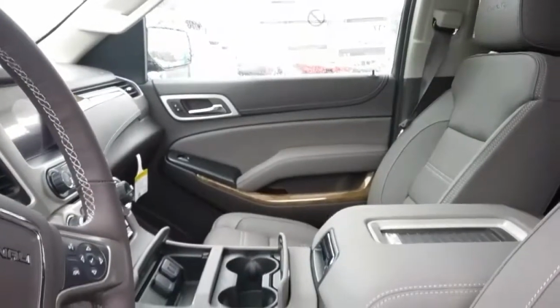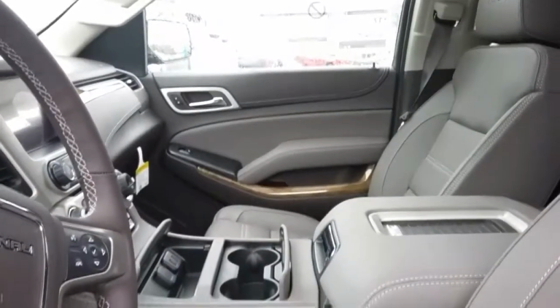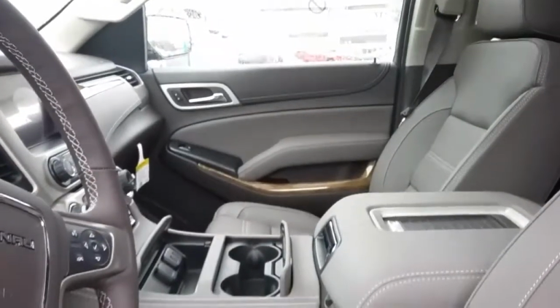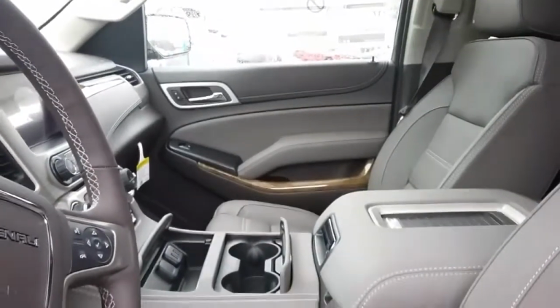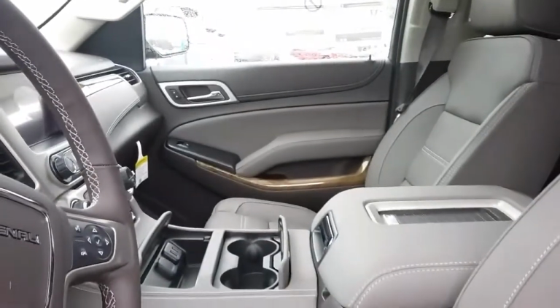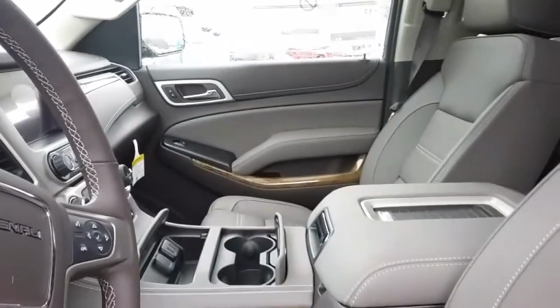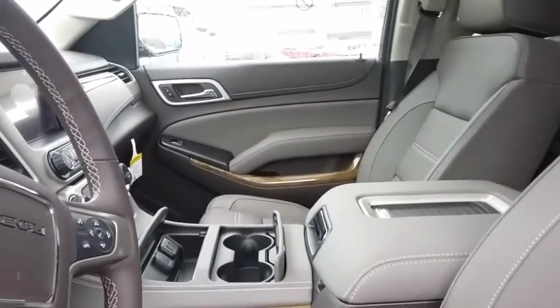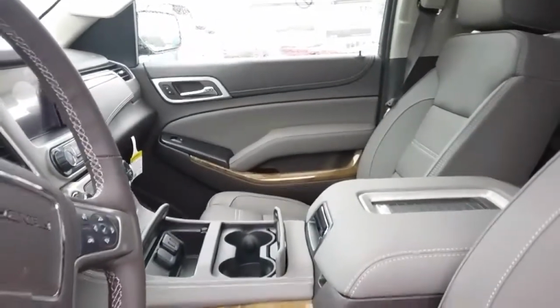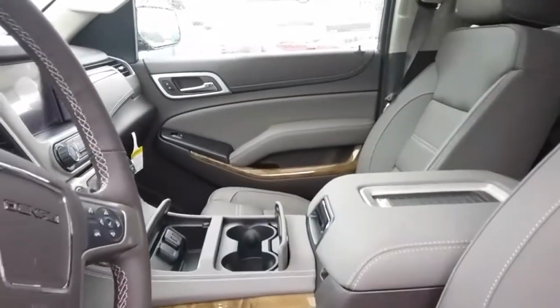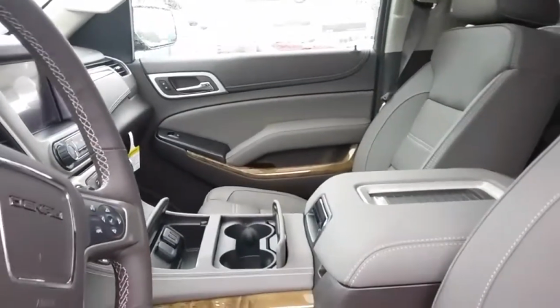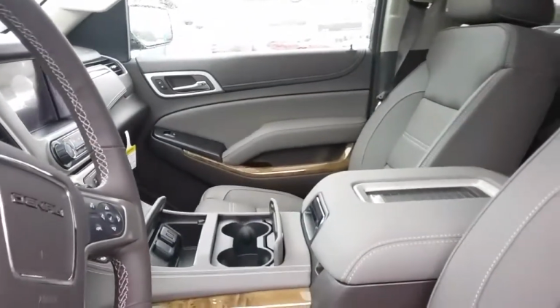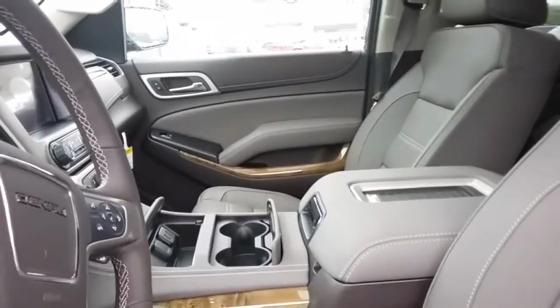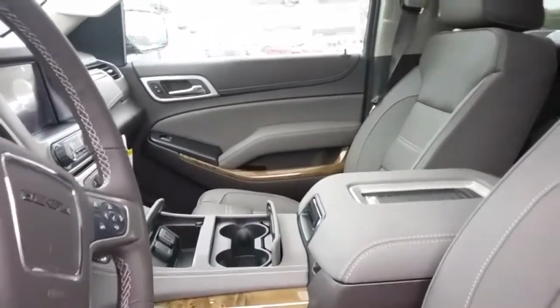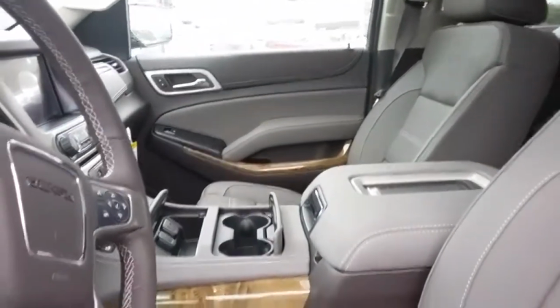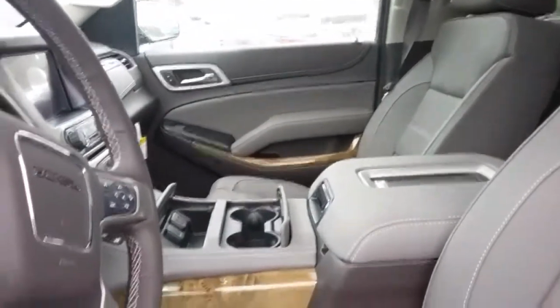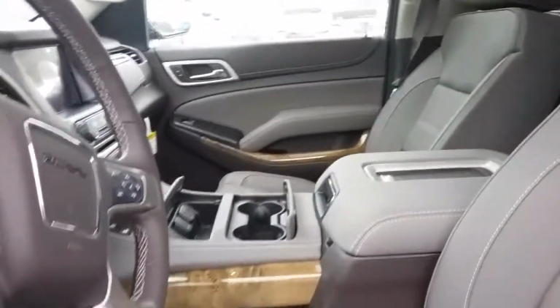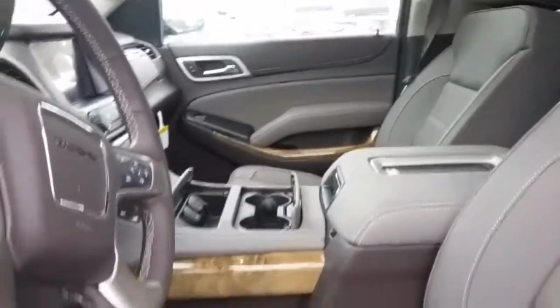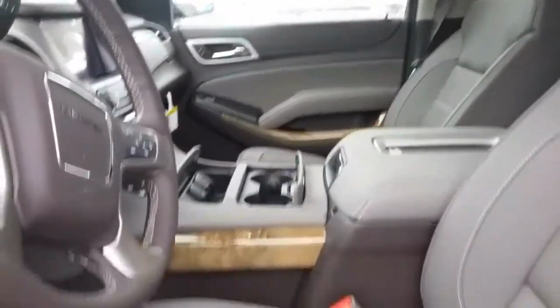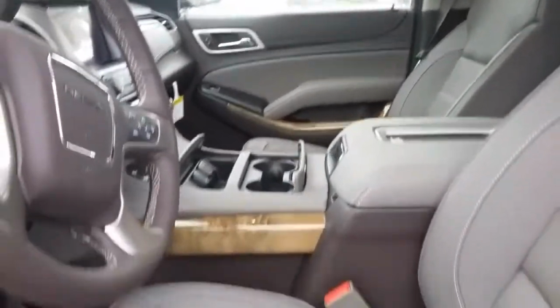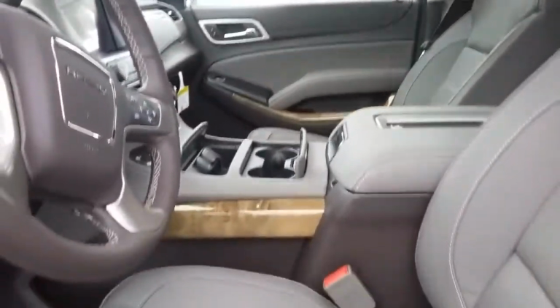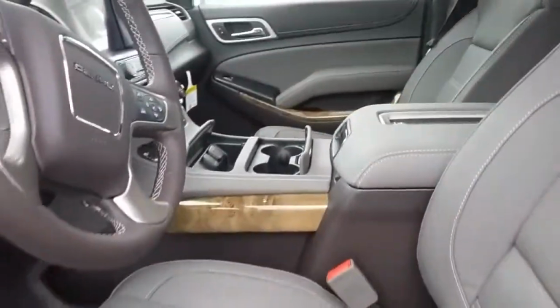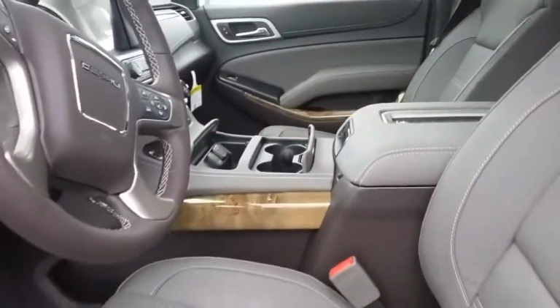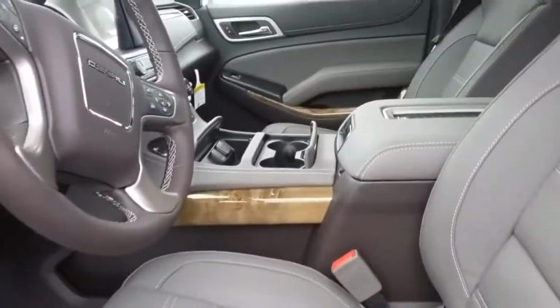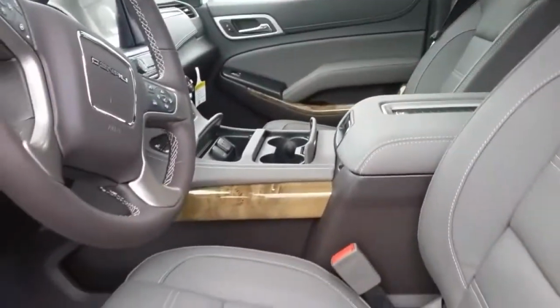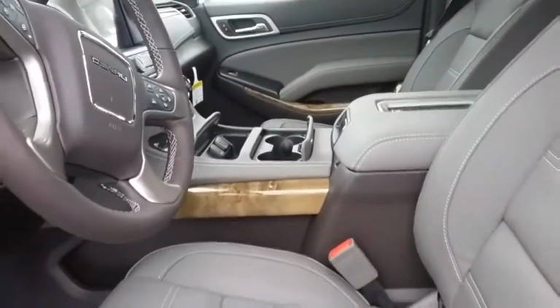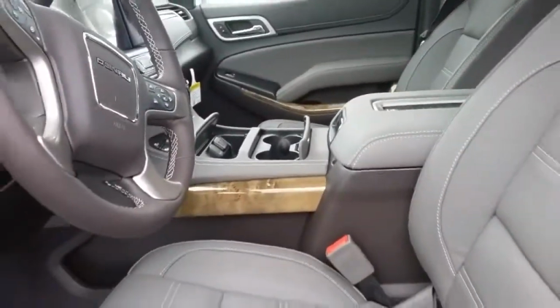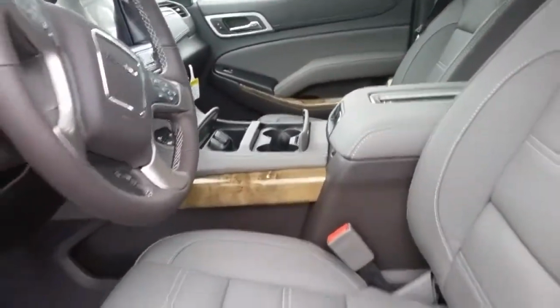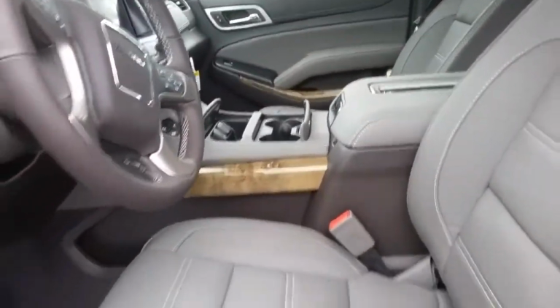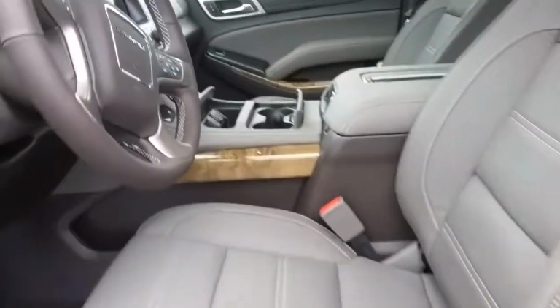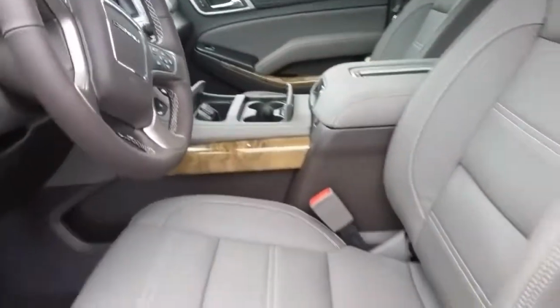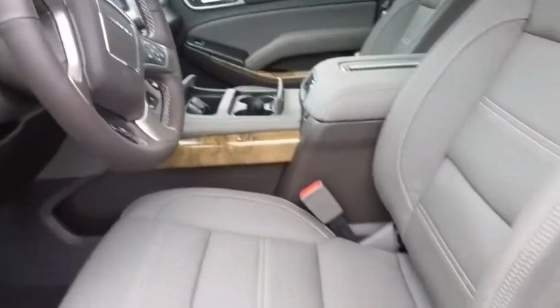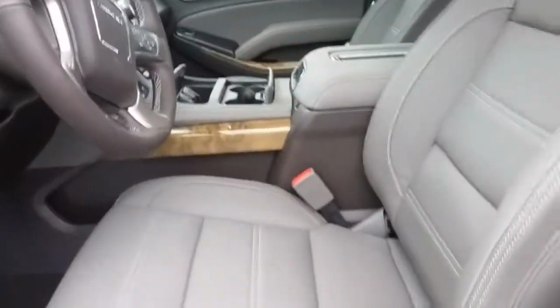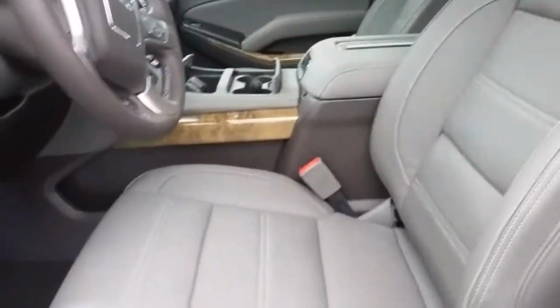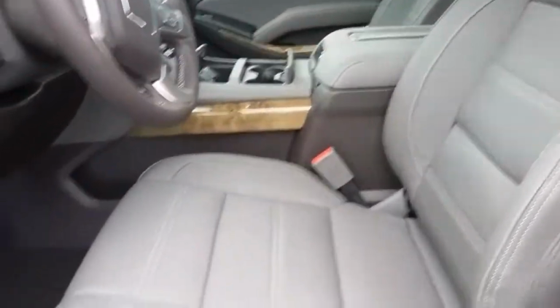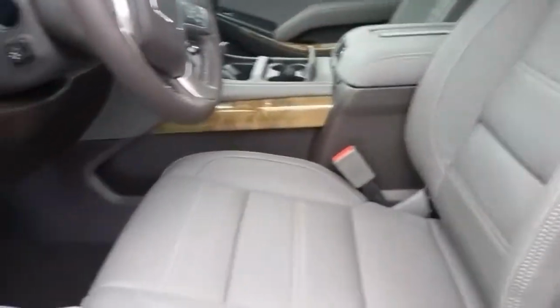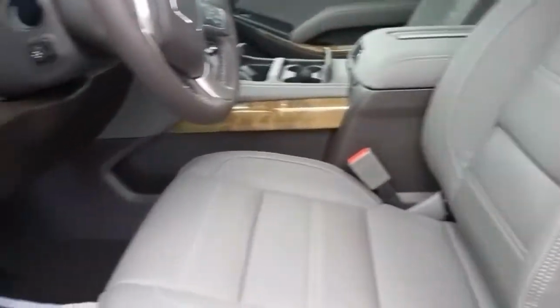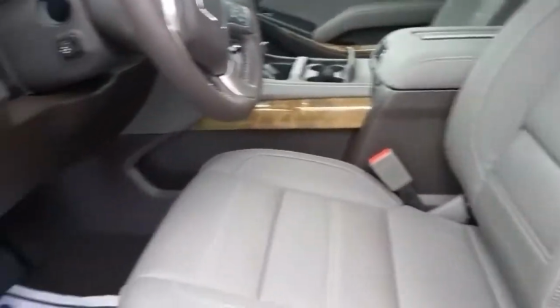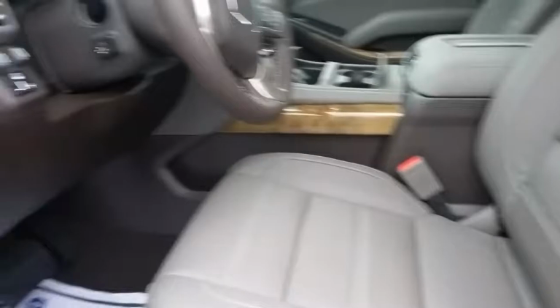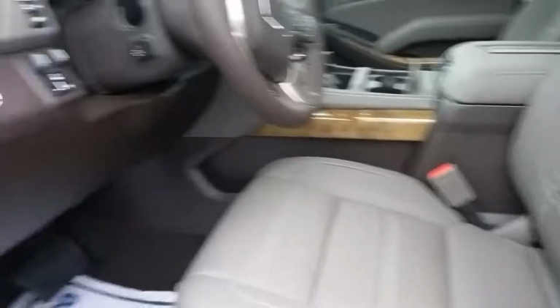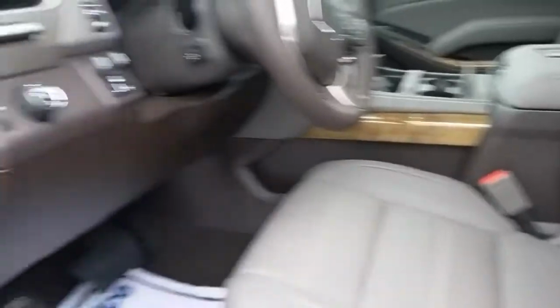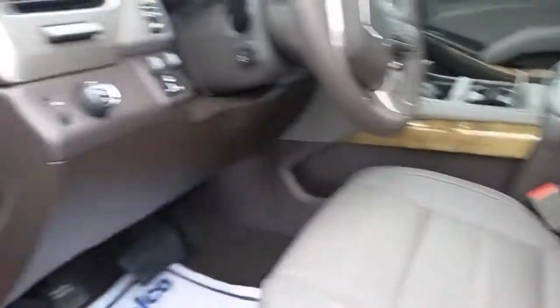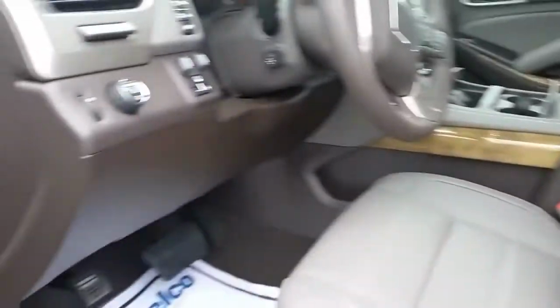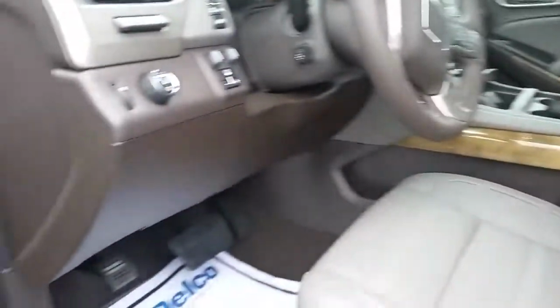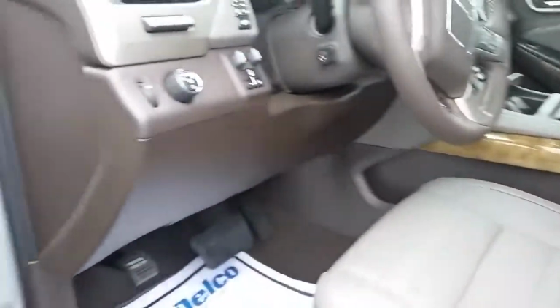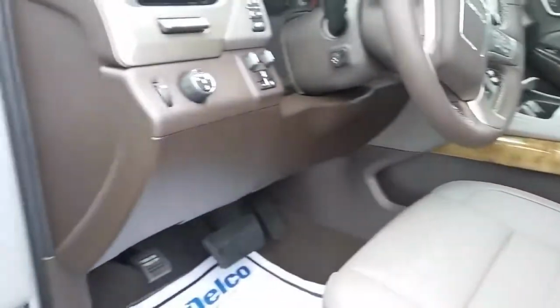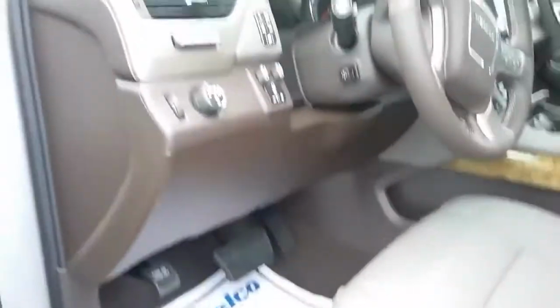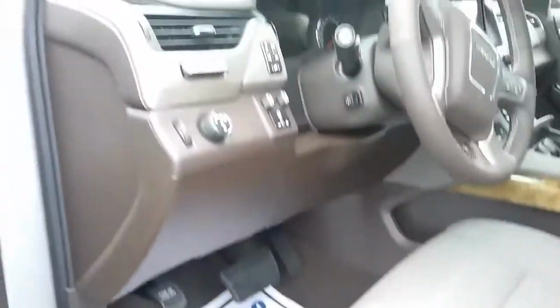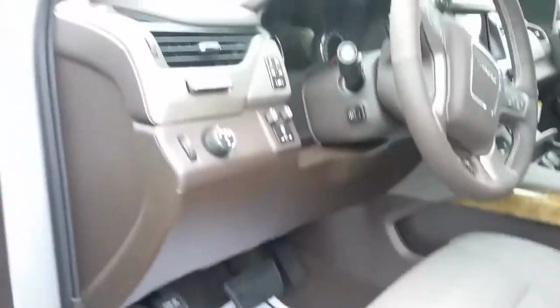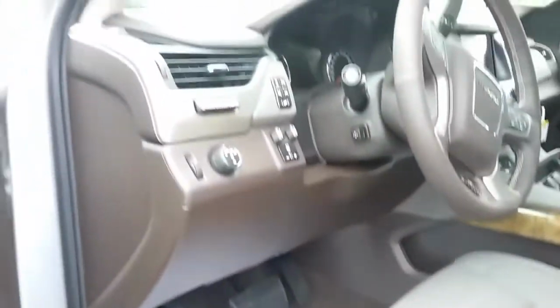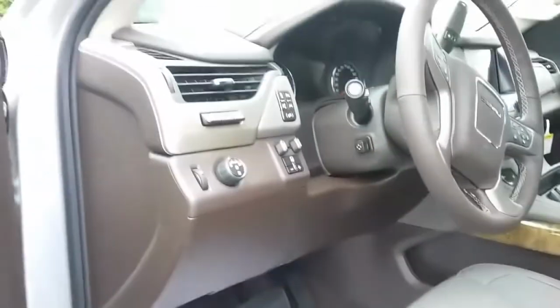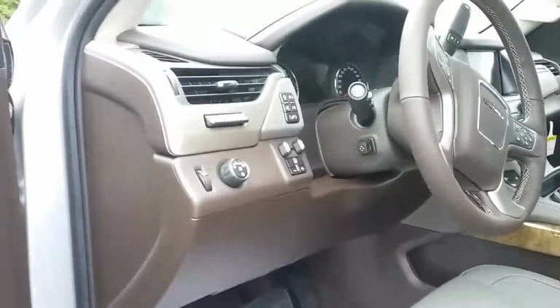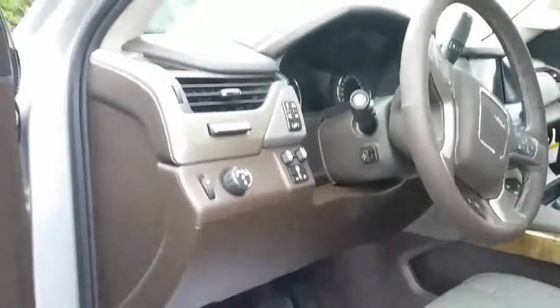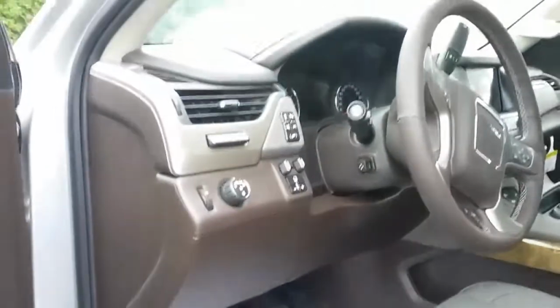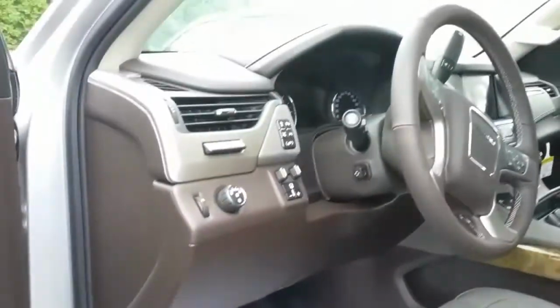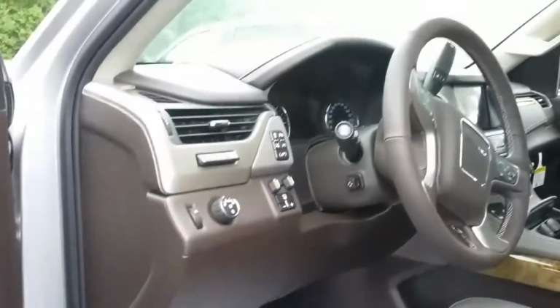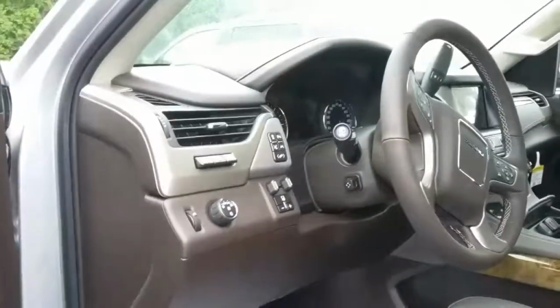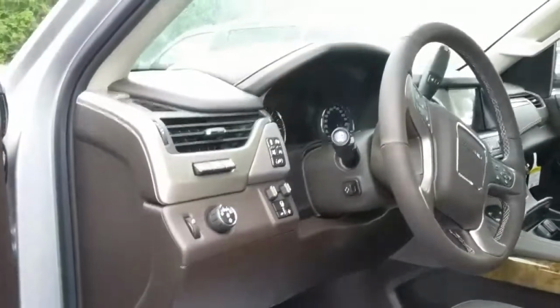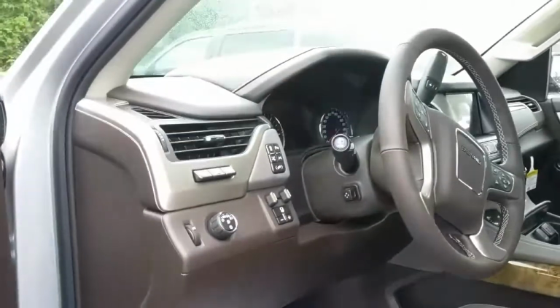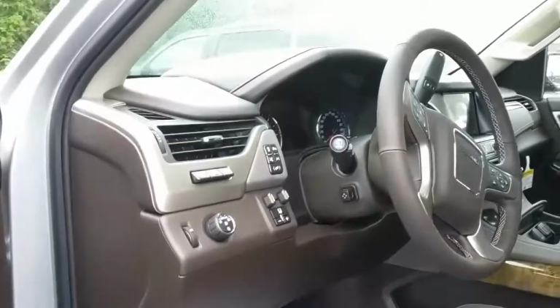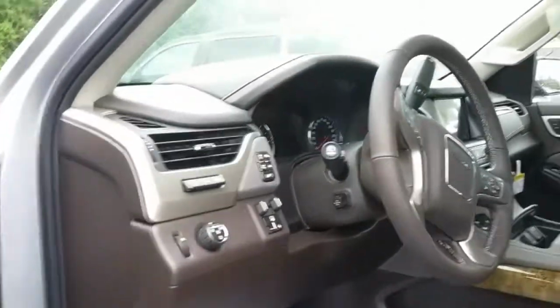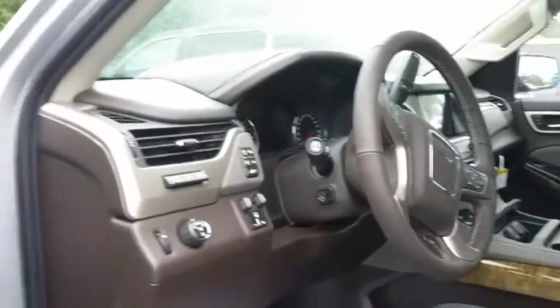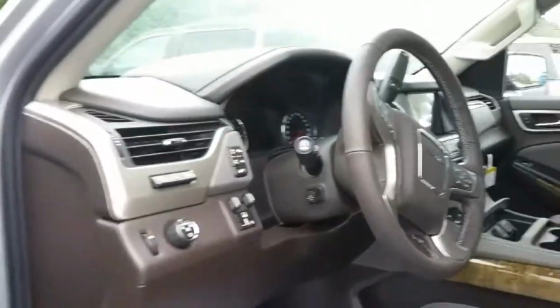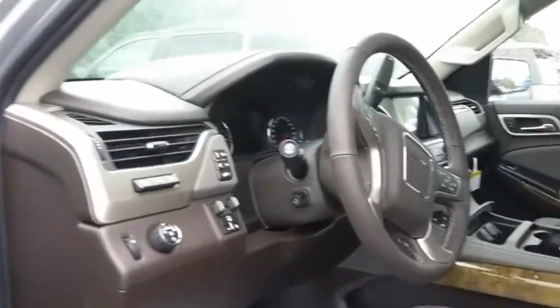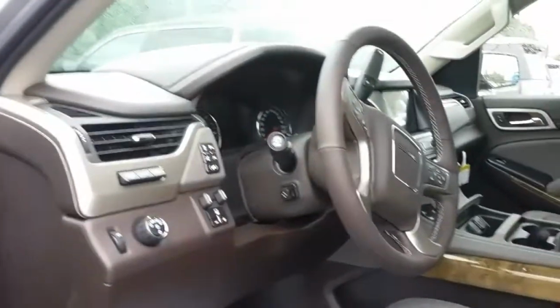And get that beautiful wood trim — it really accents the dark atmosphere beautifully.